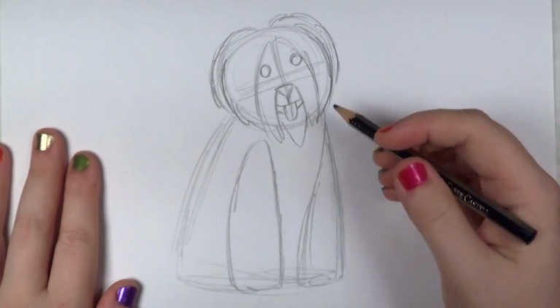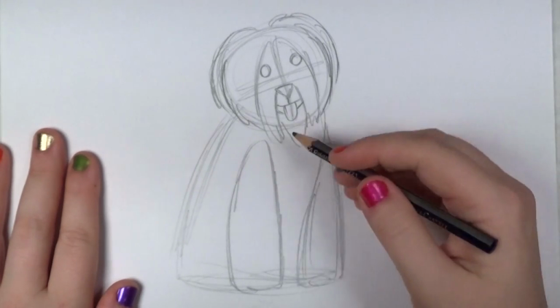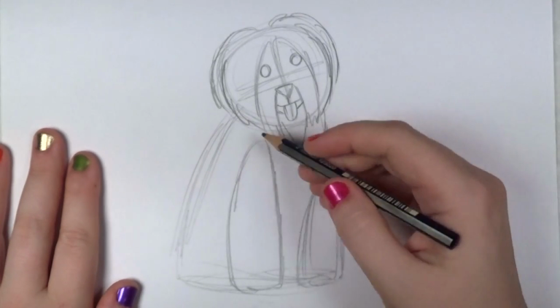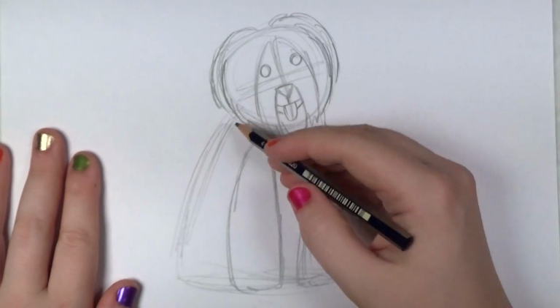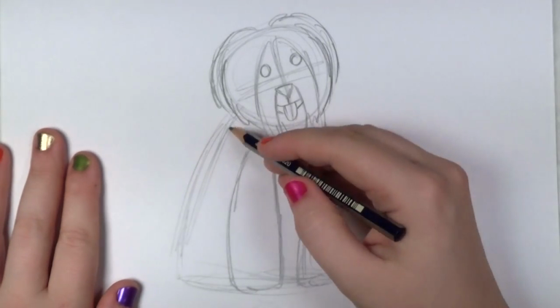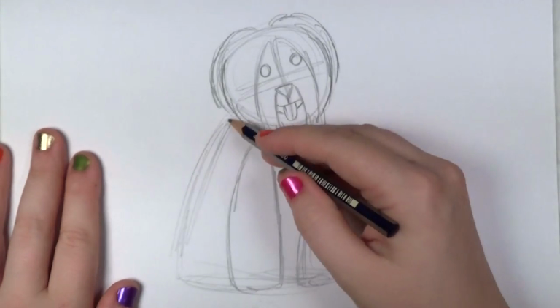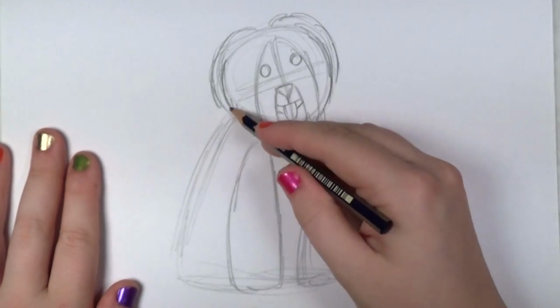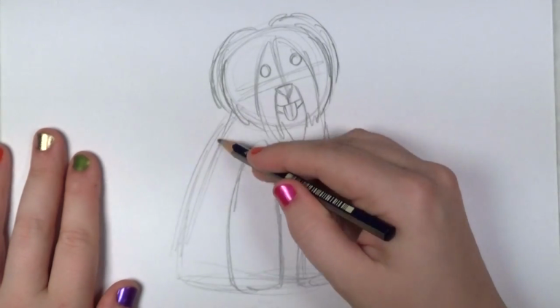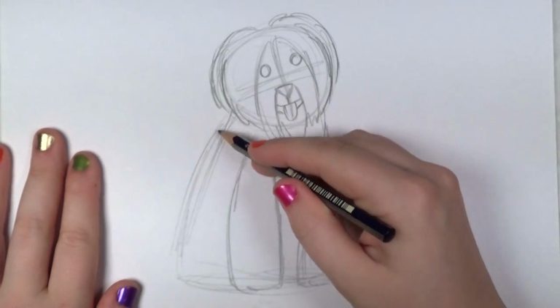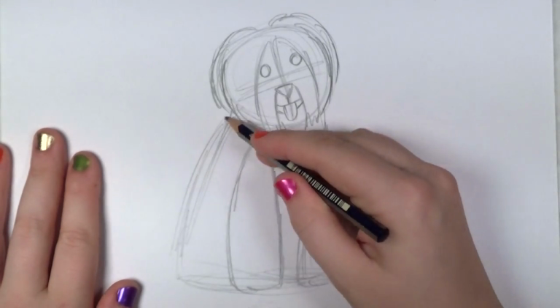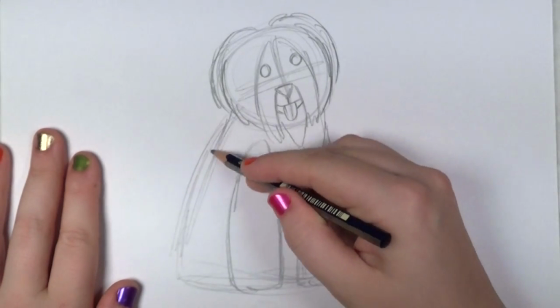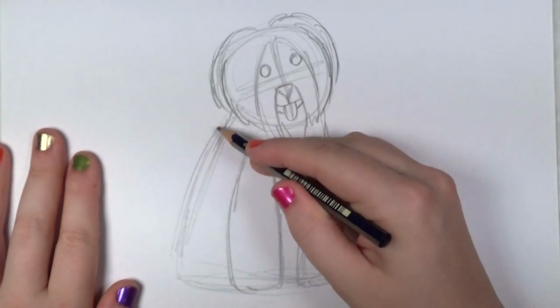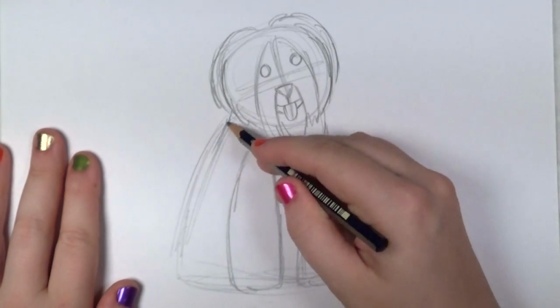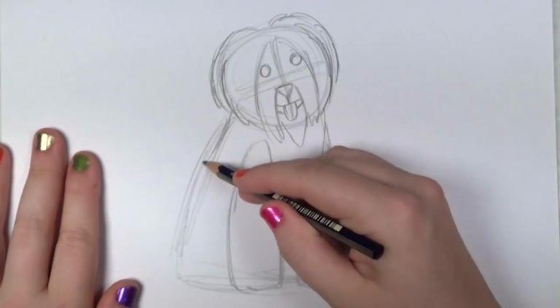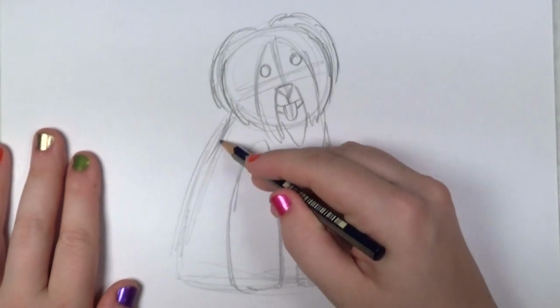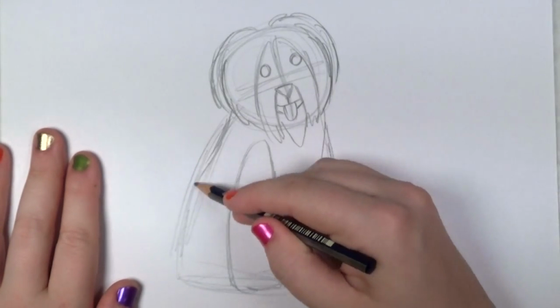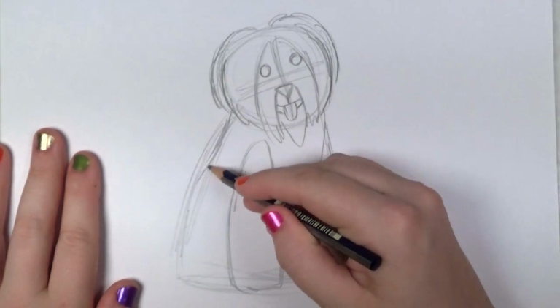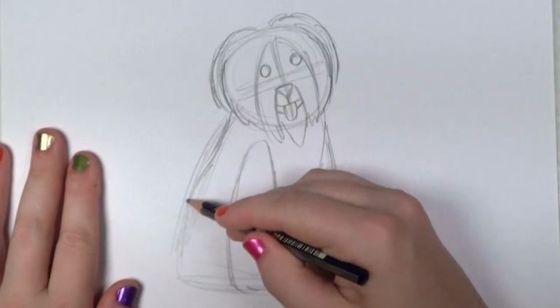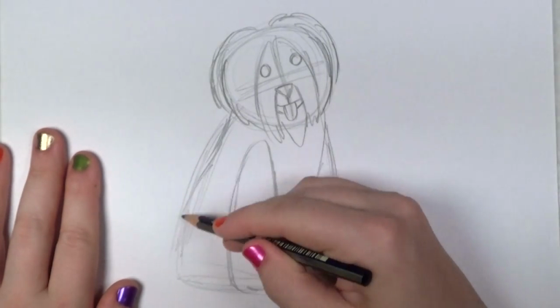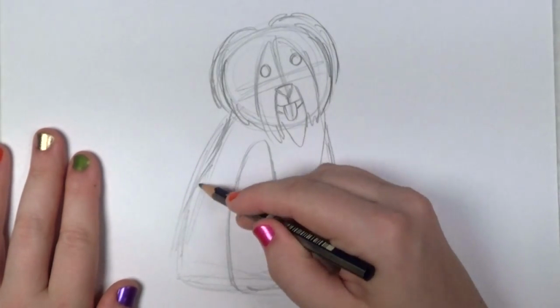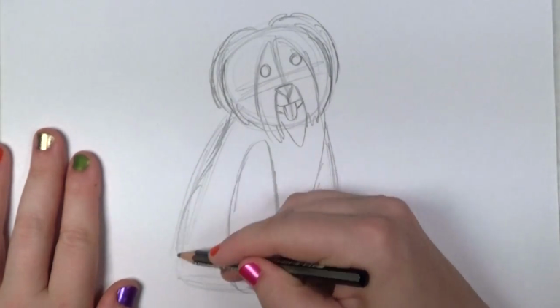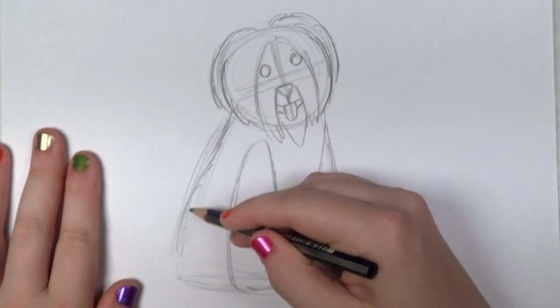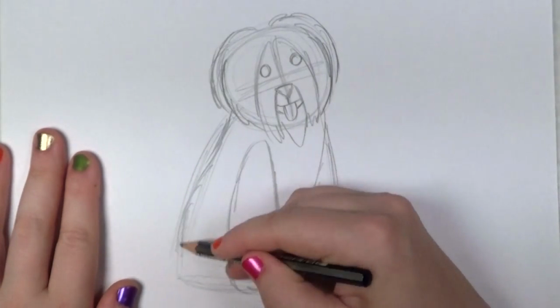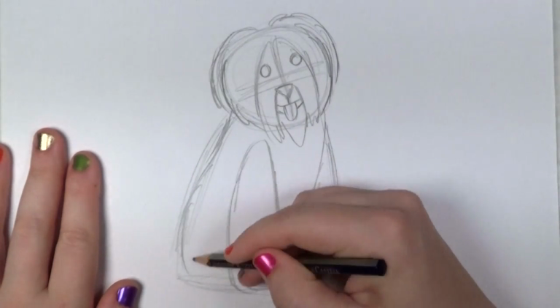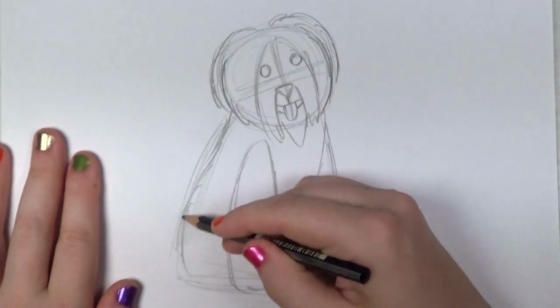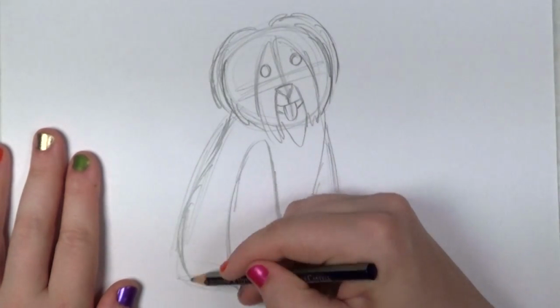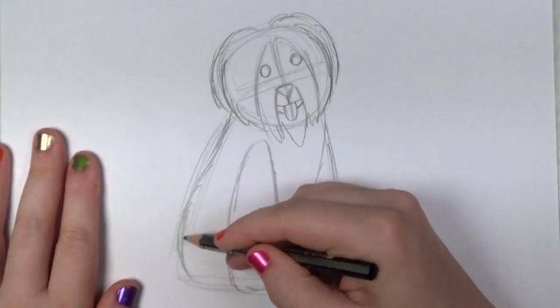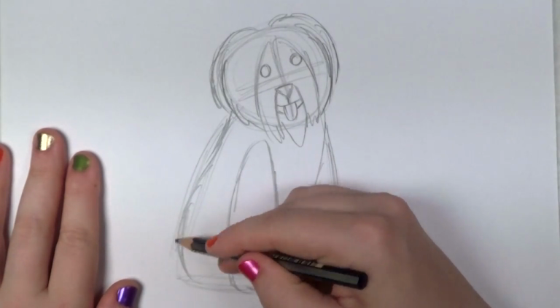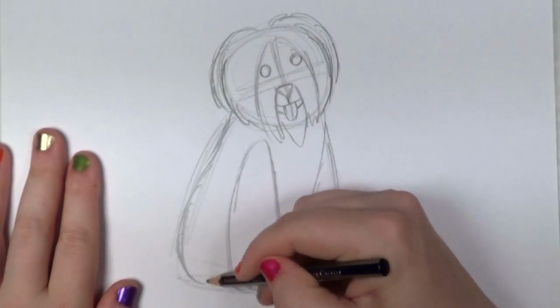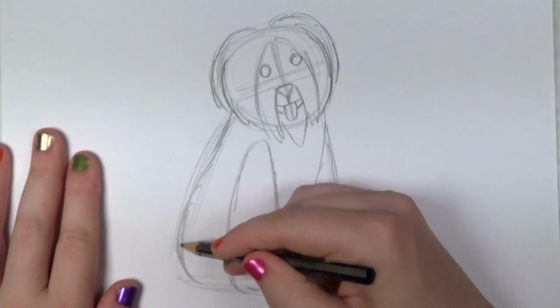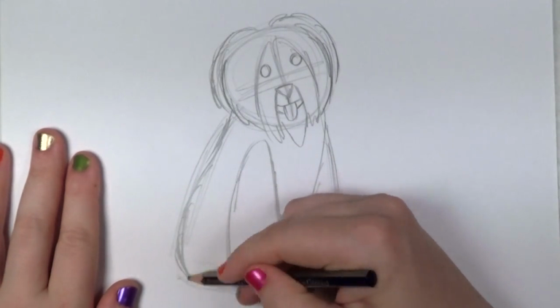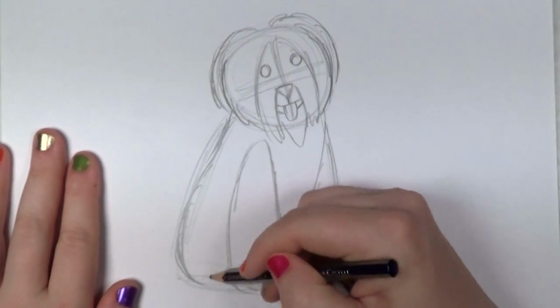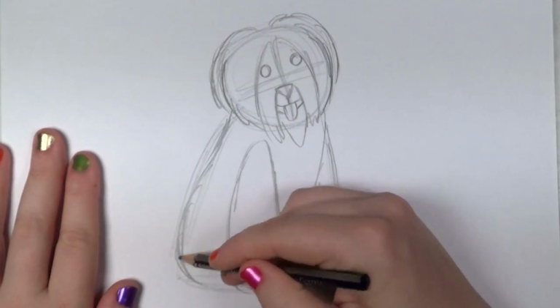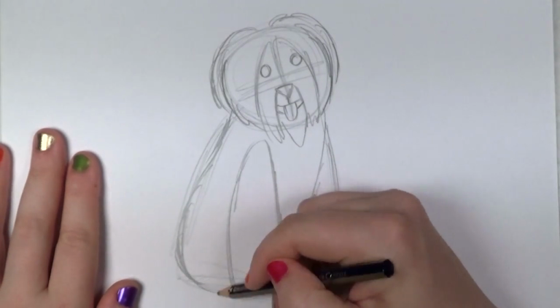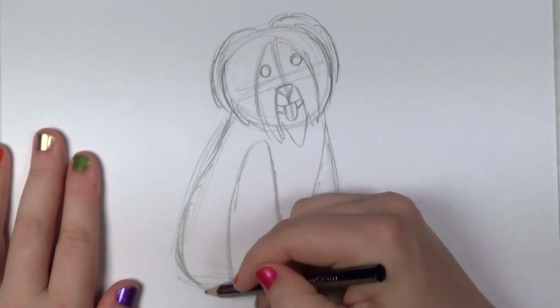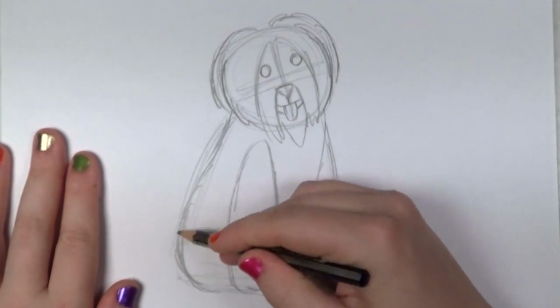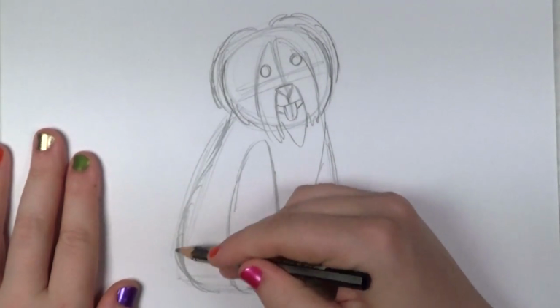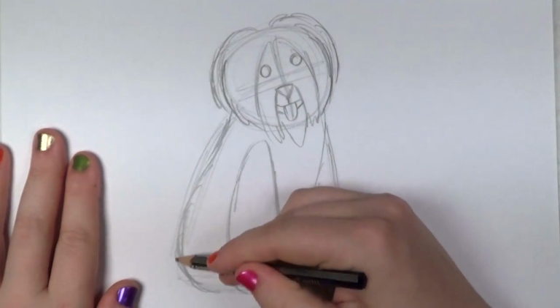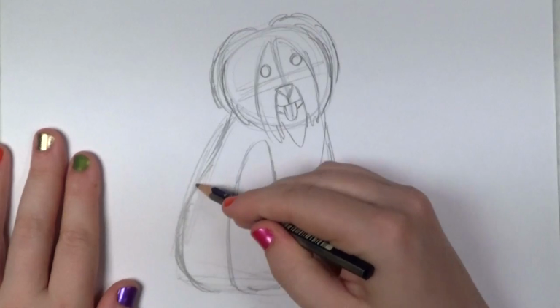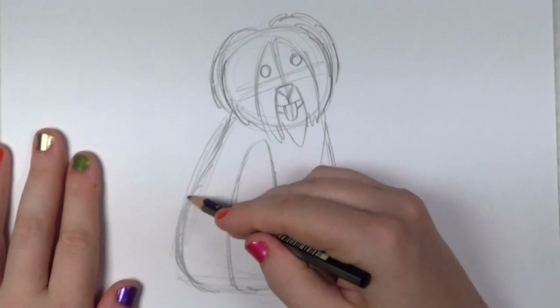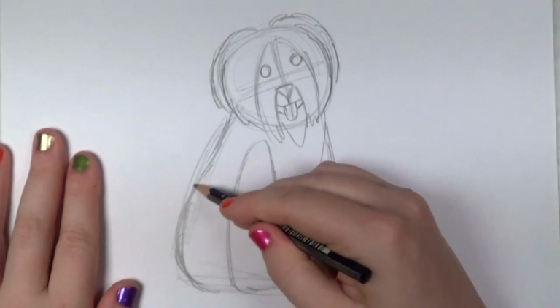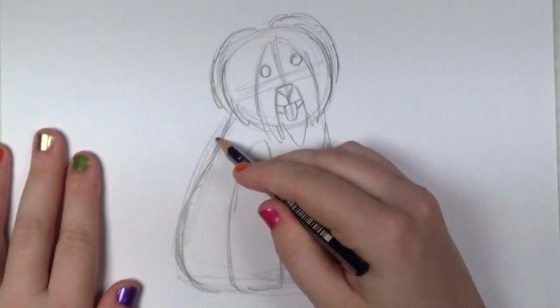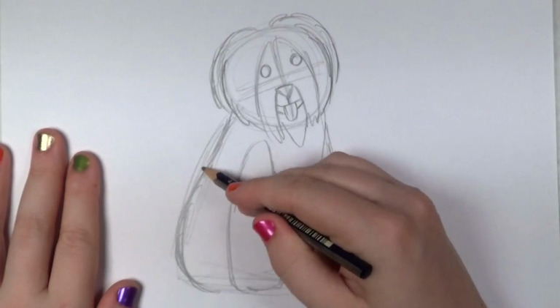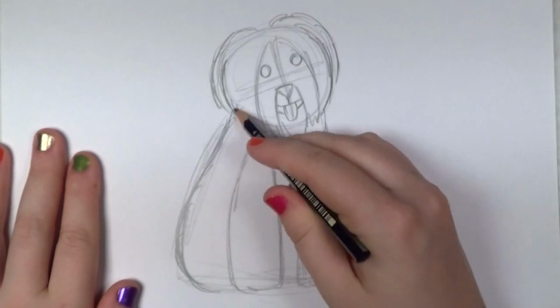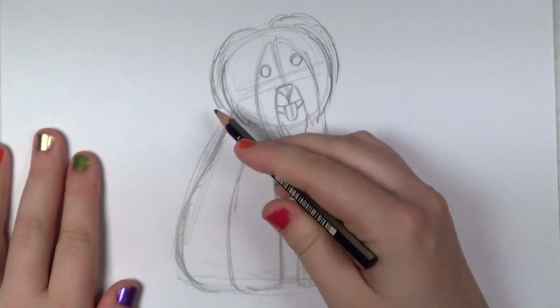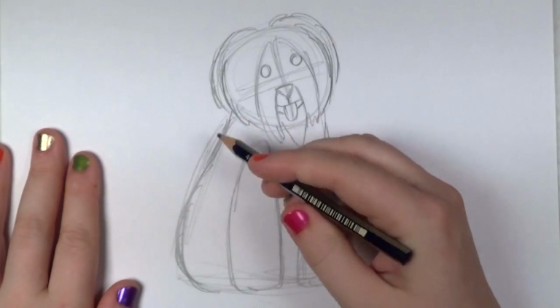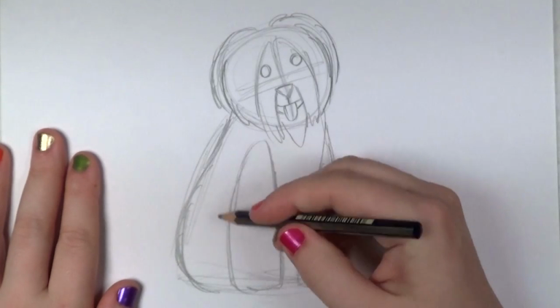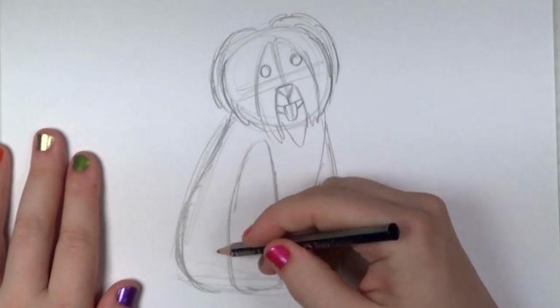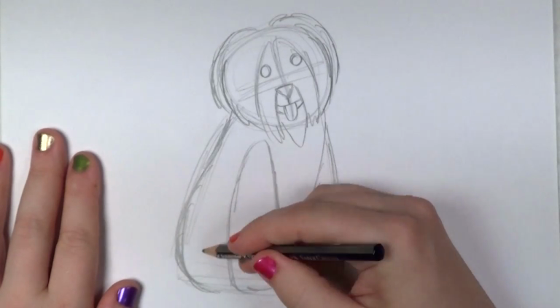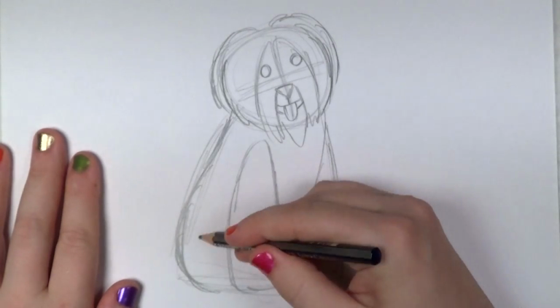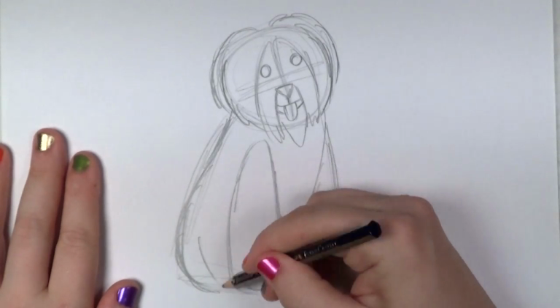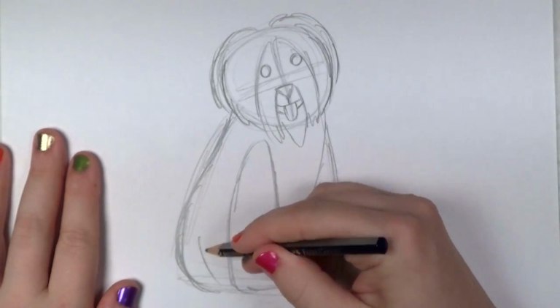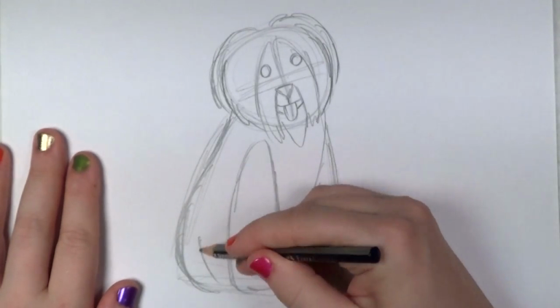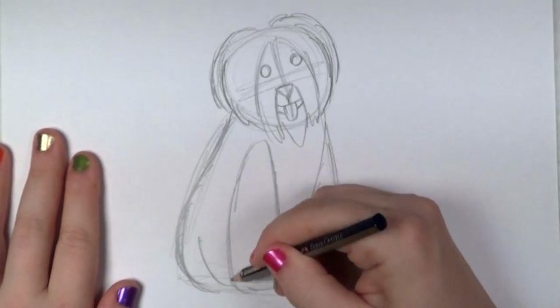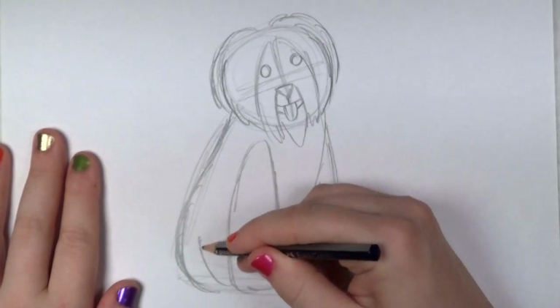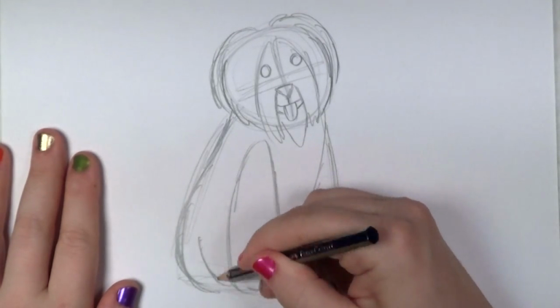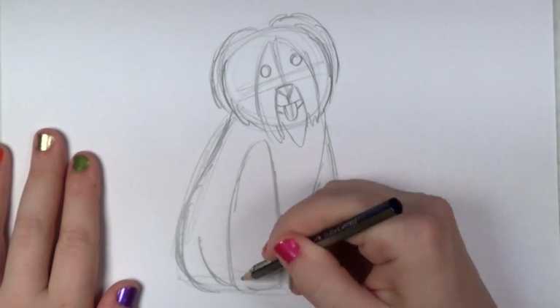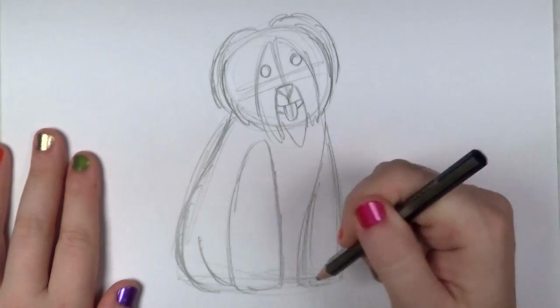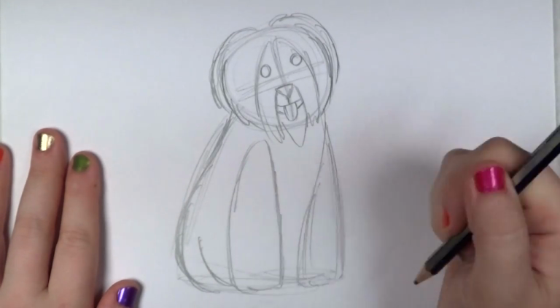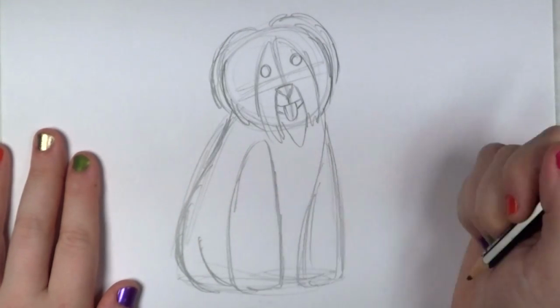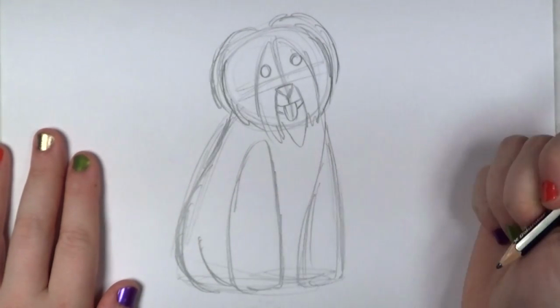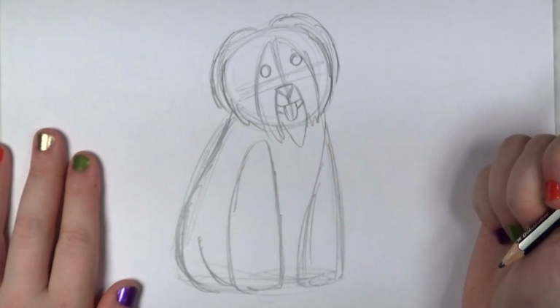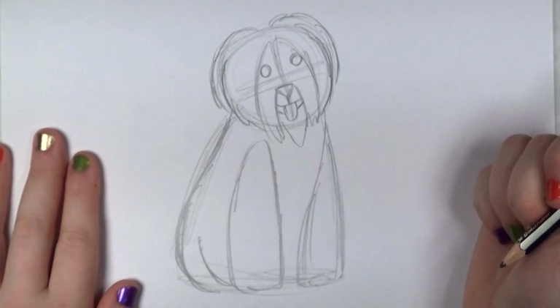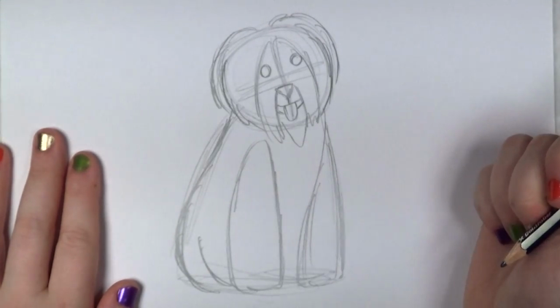It's just a matter of adding a little bit of form and altering it a bit. Like there's the hind leg. And the belly.